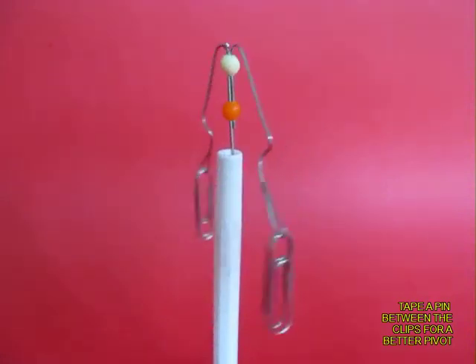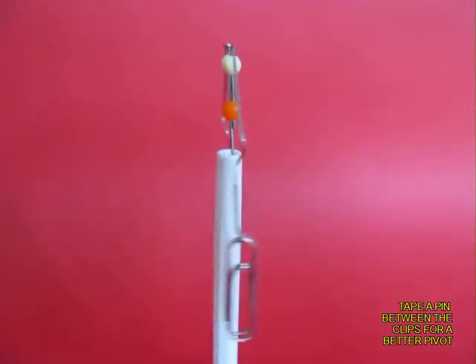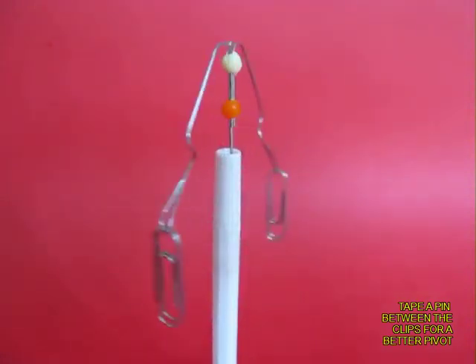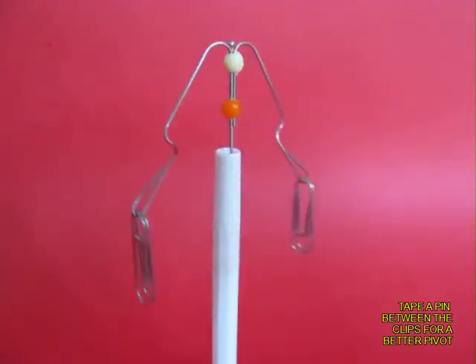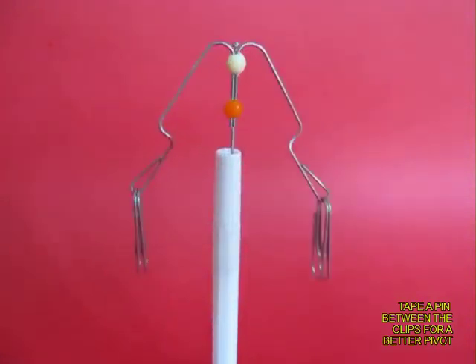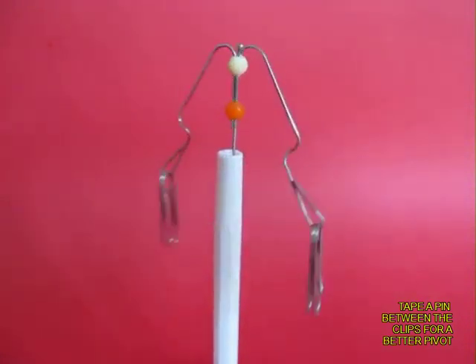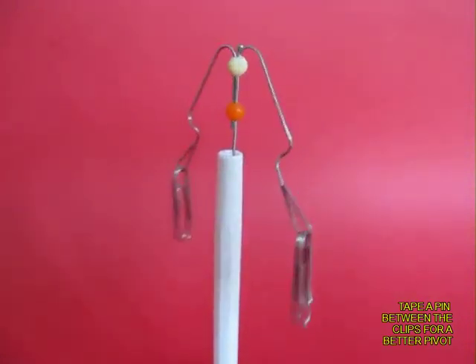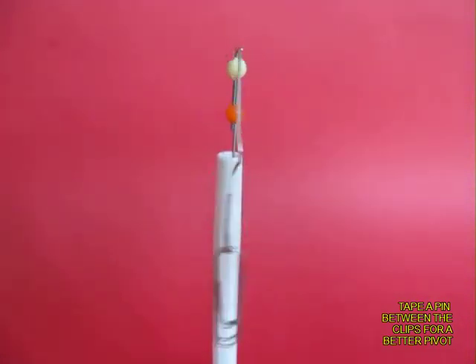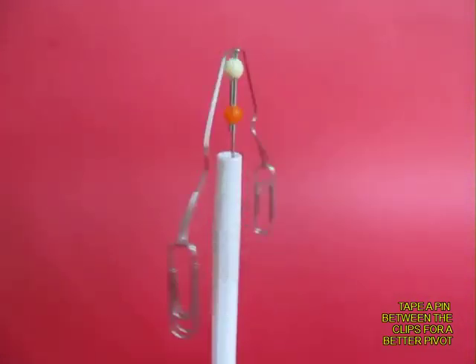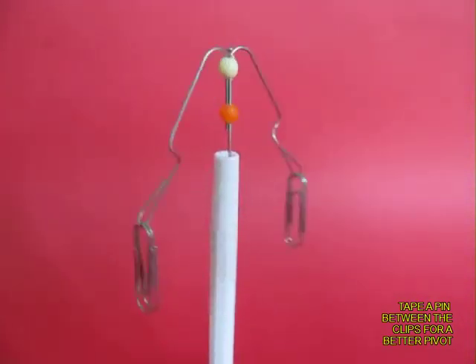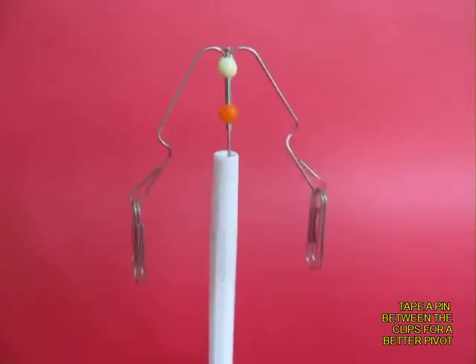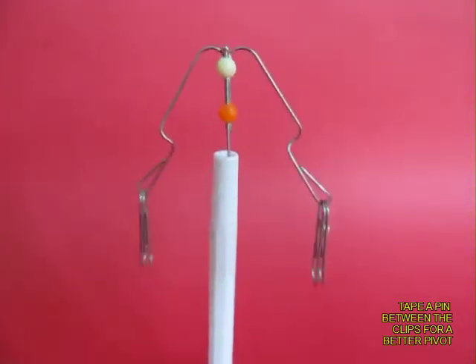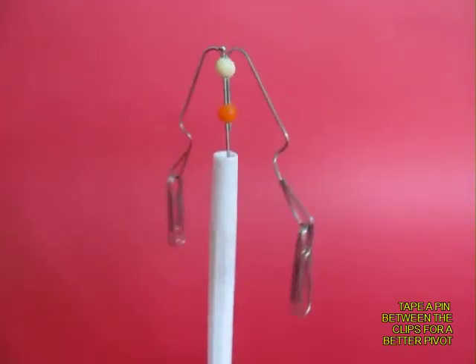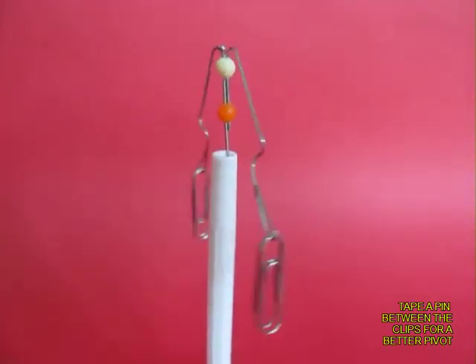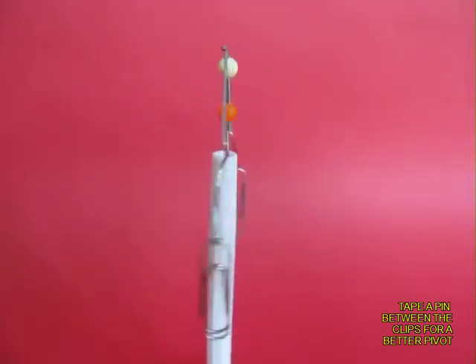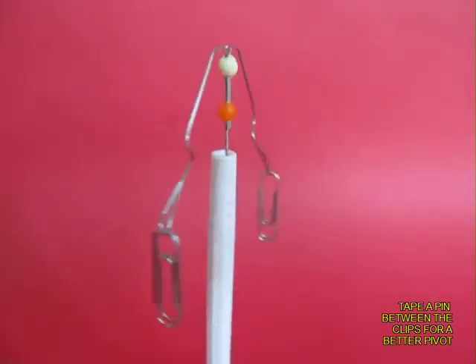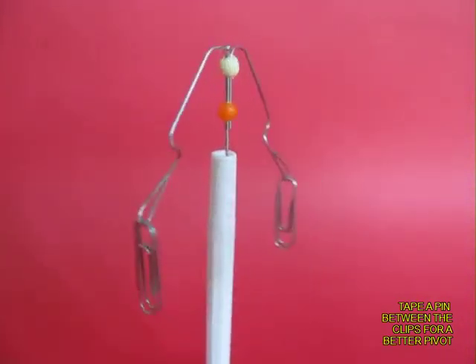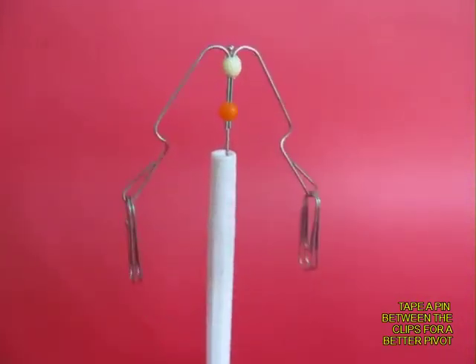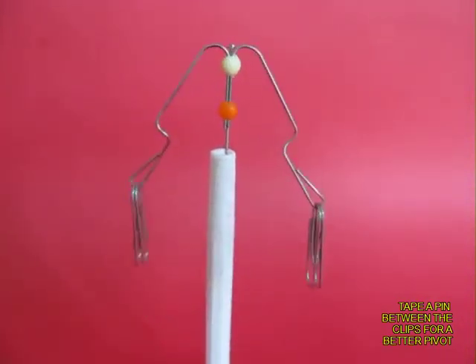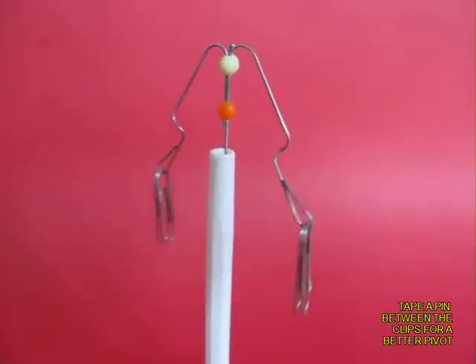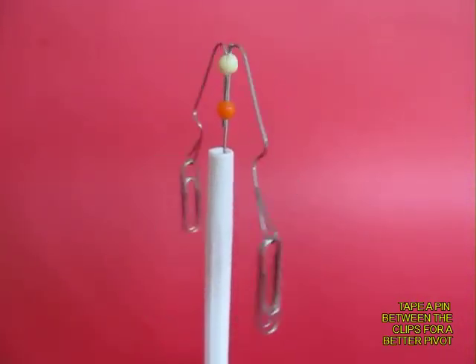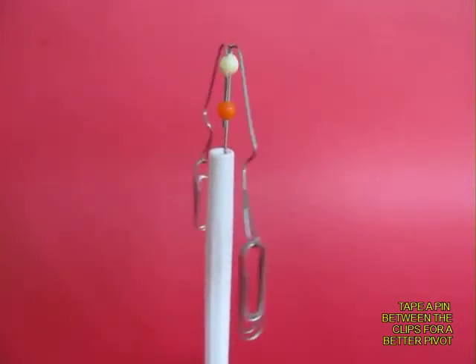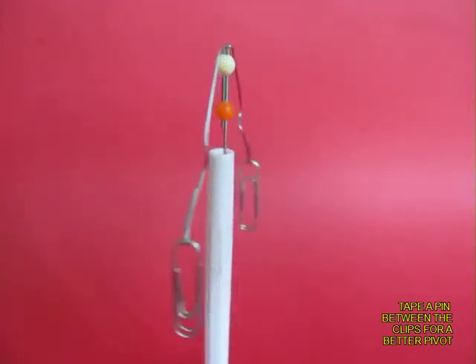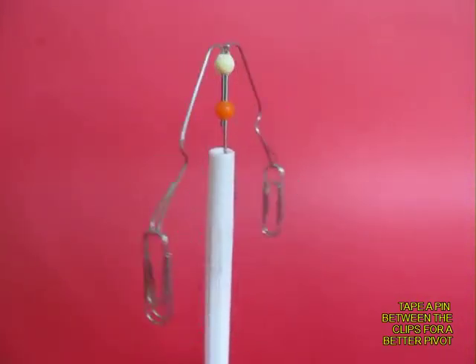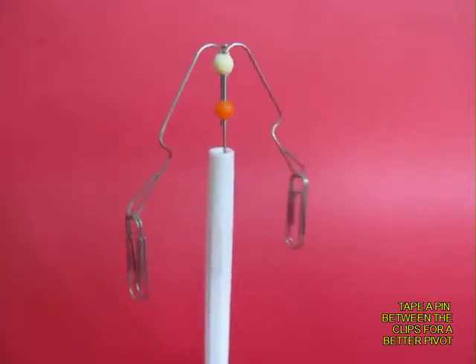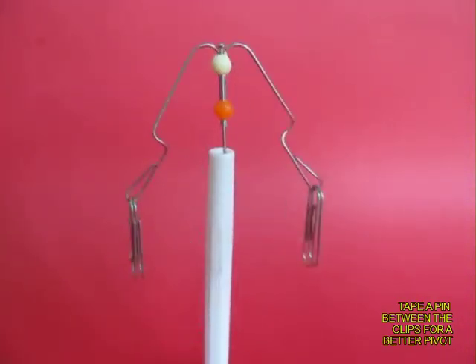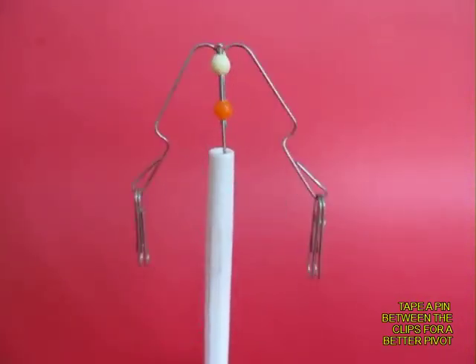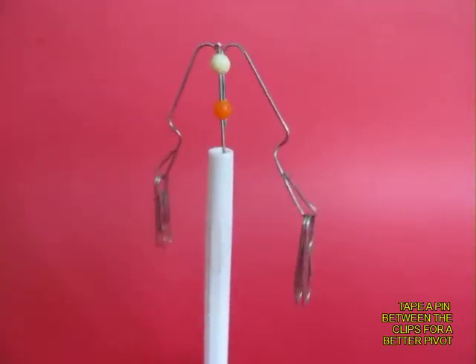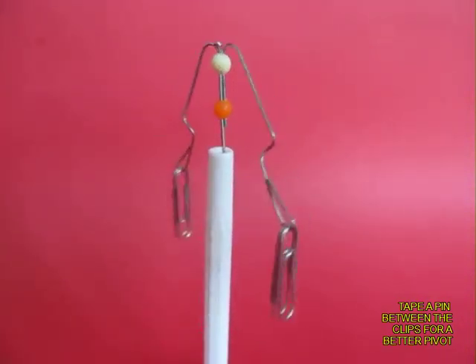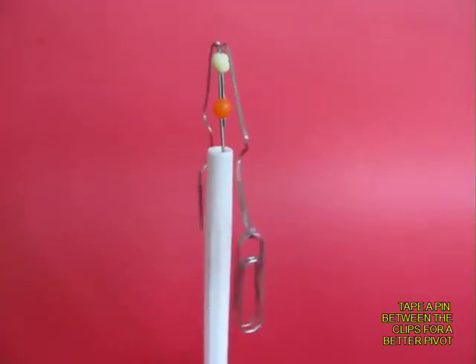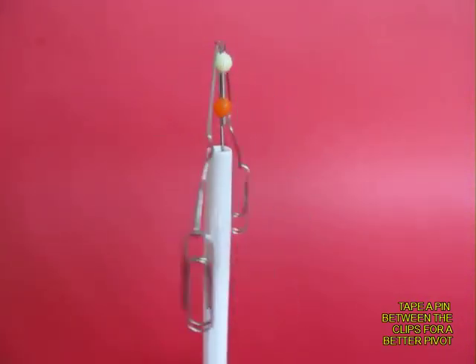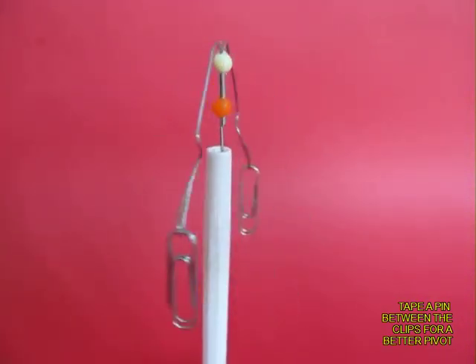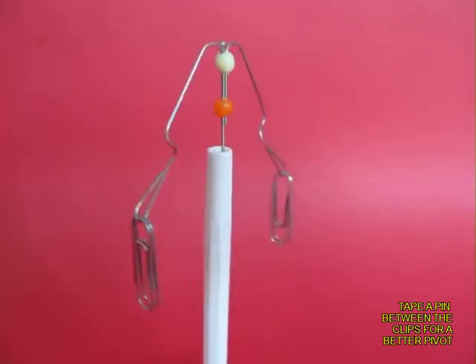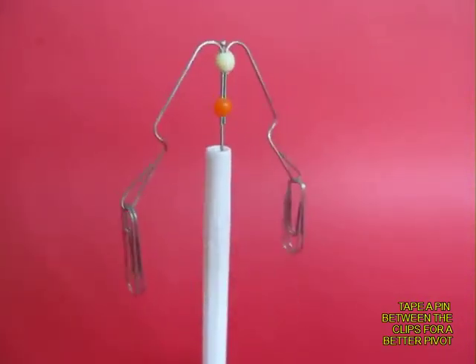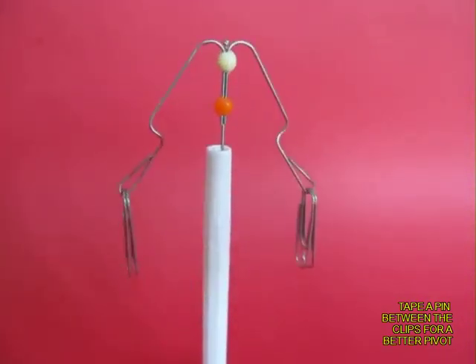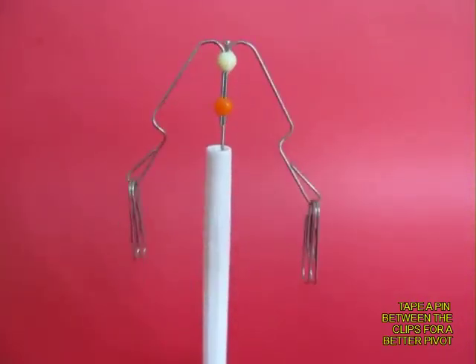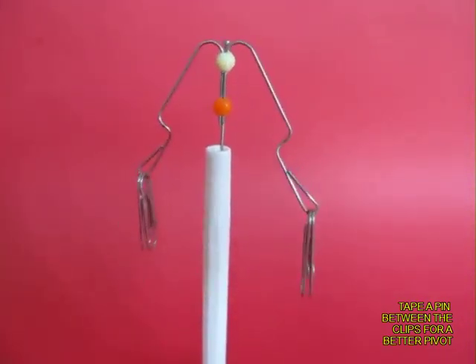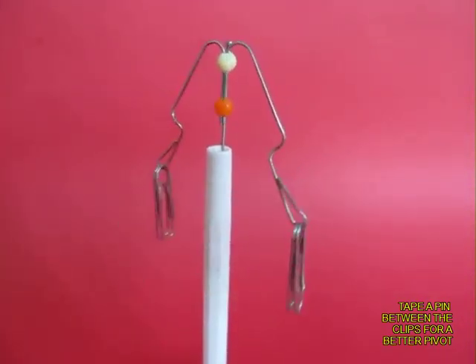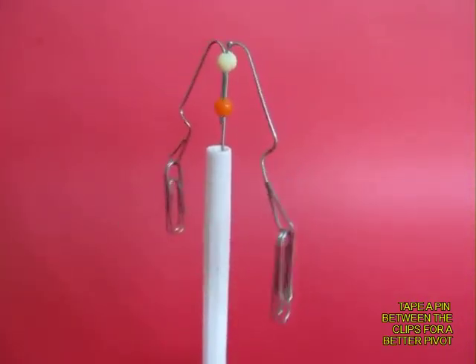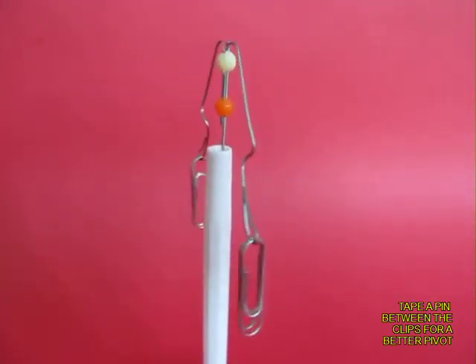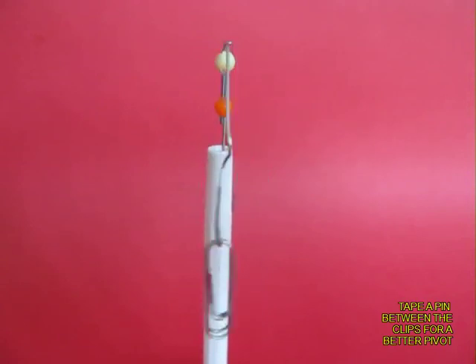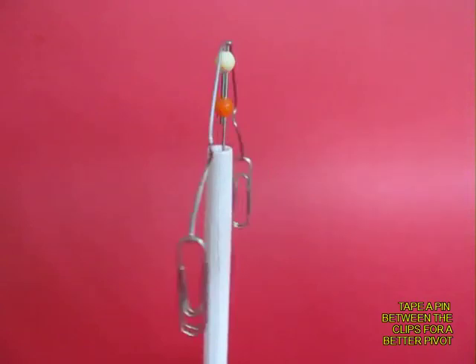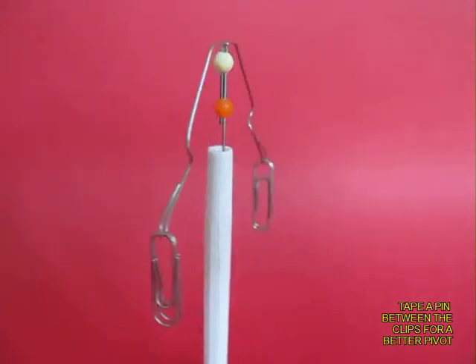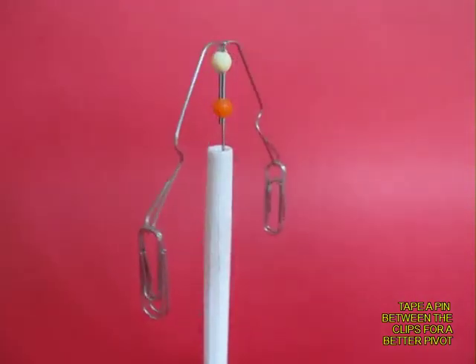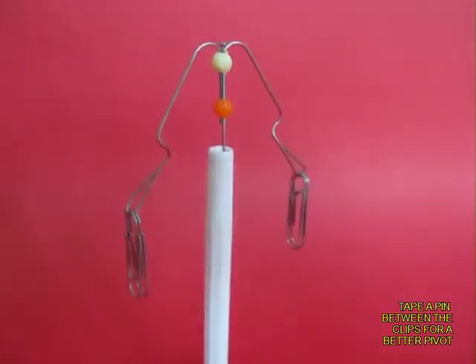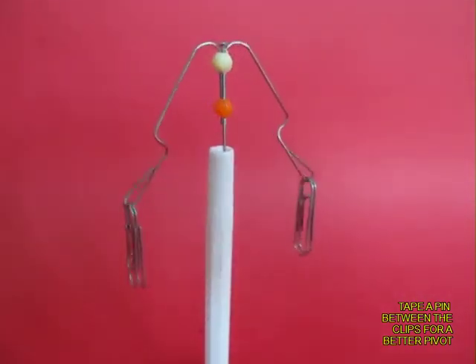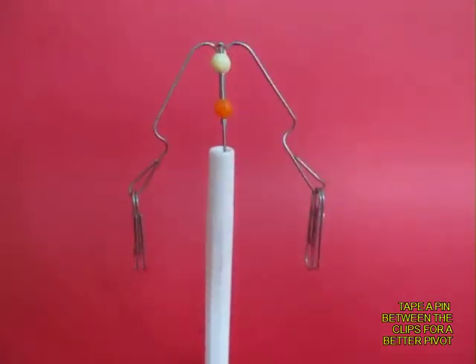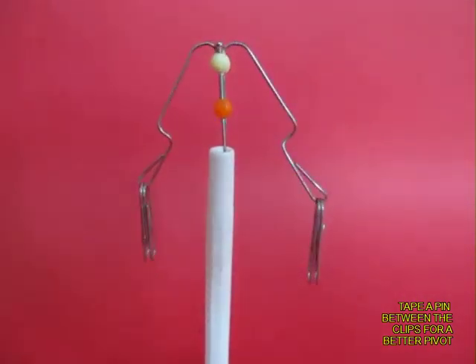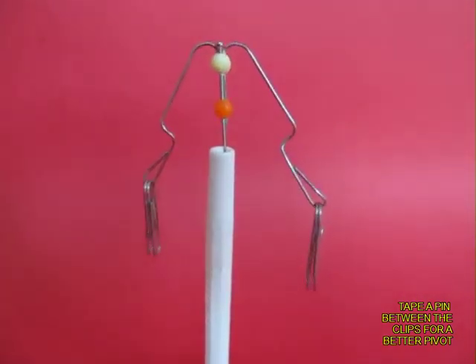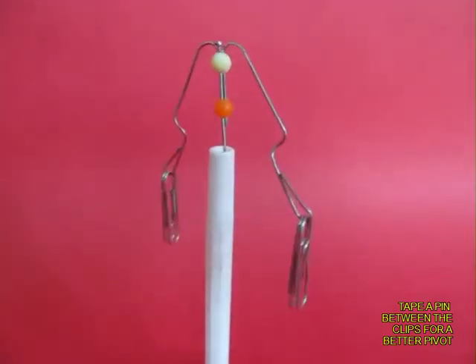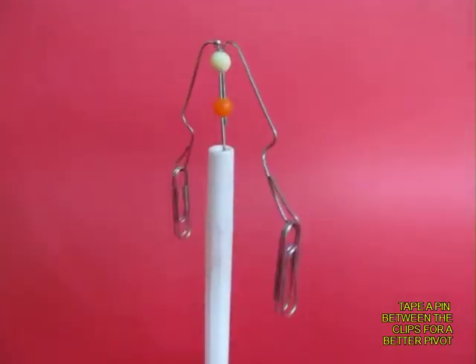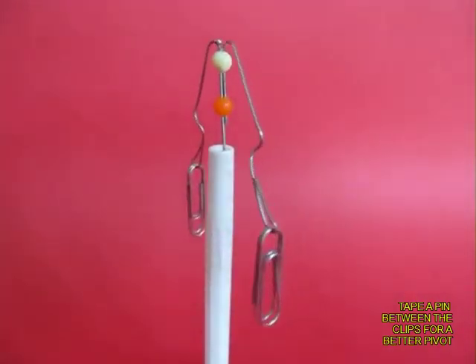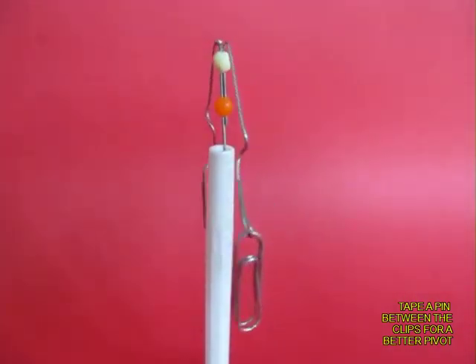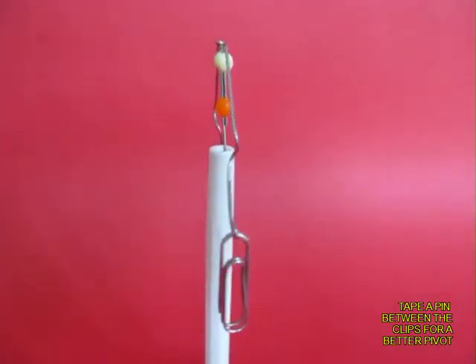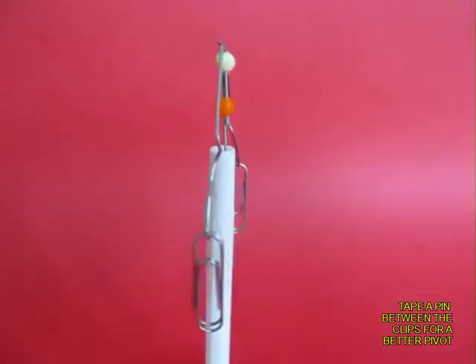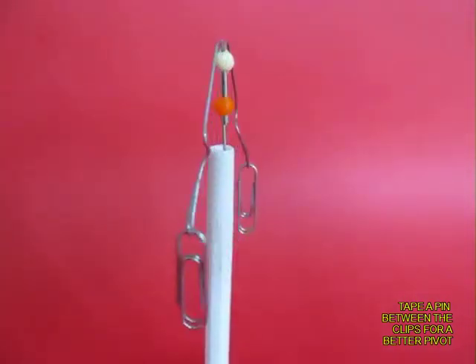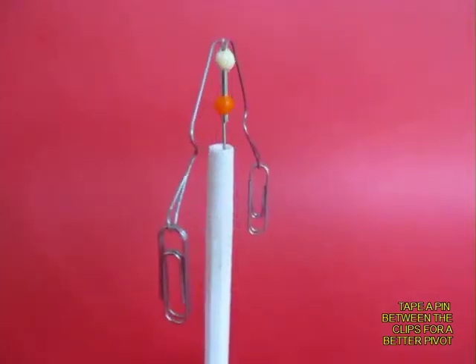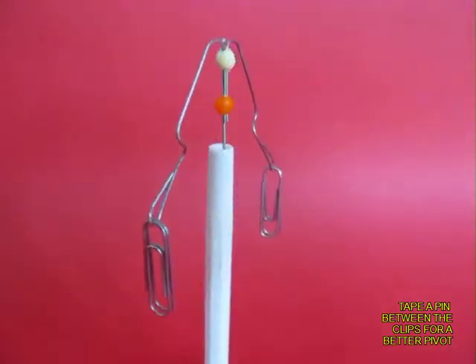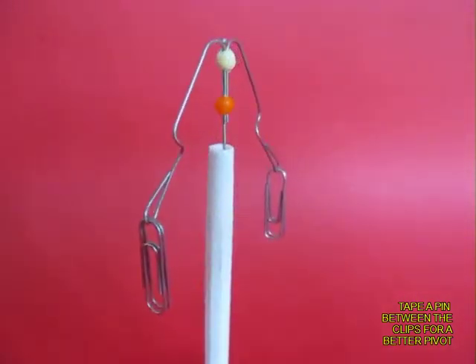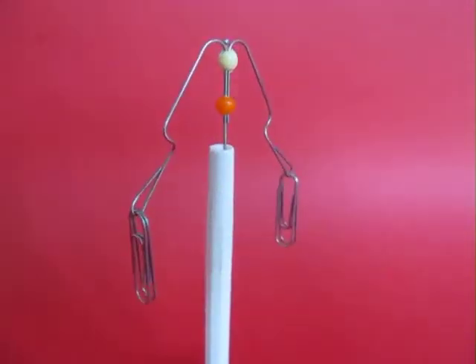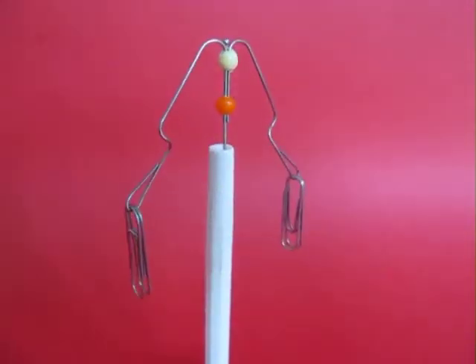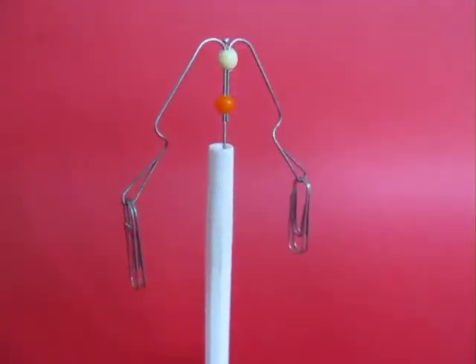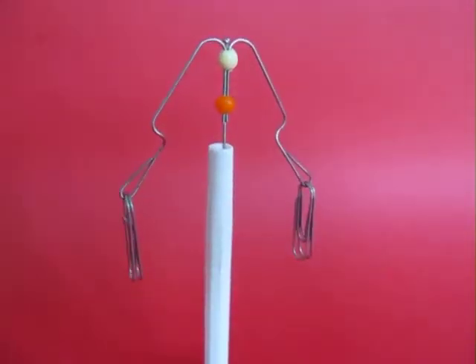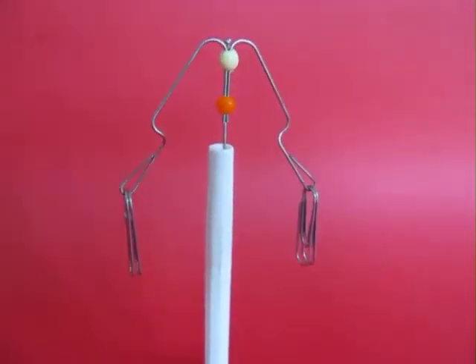This is a toy which you can make in a few minutes, and it would give you many hours of joy playing magic with it.